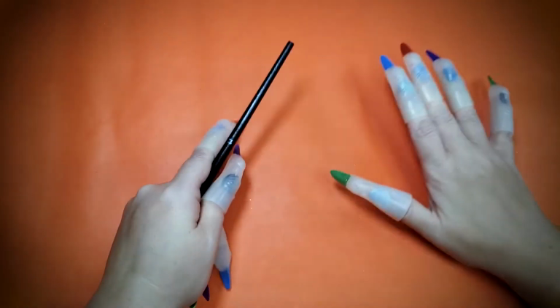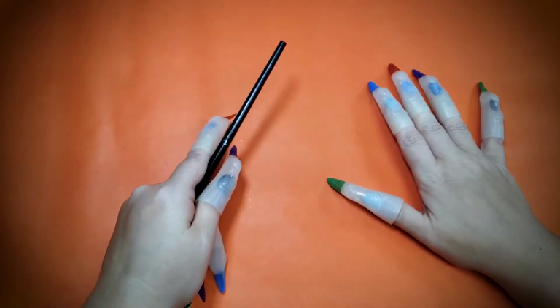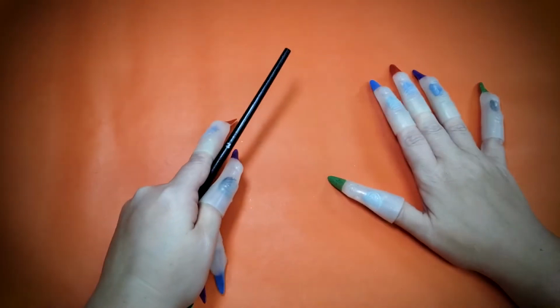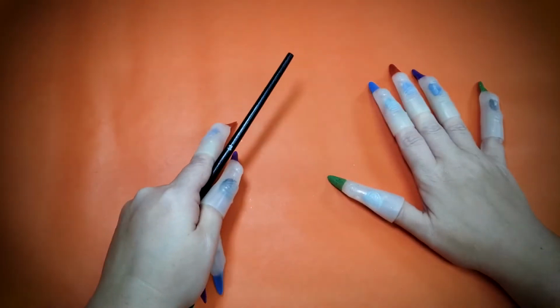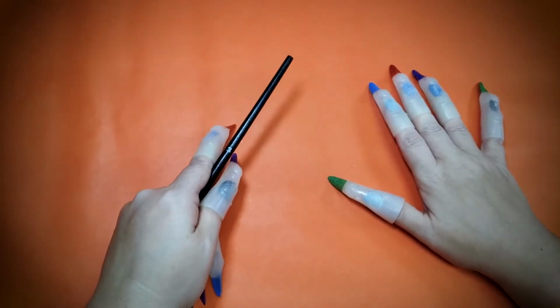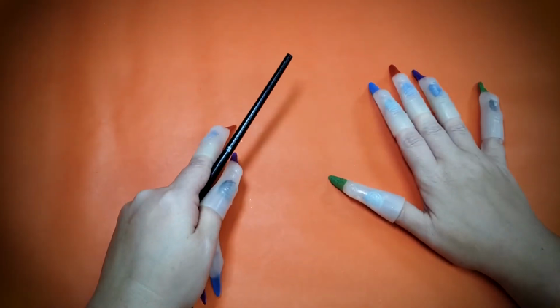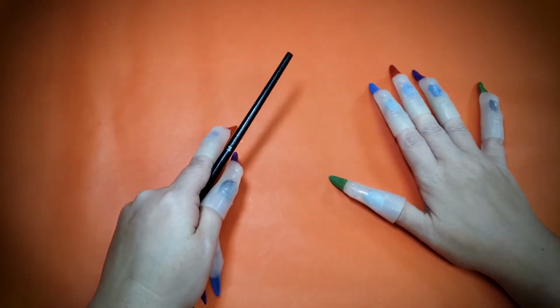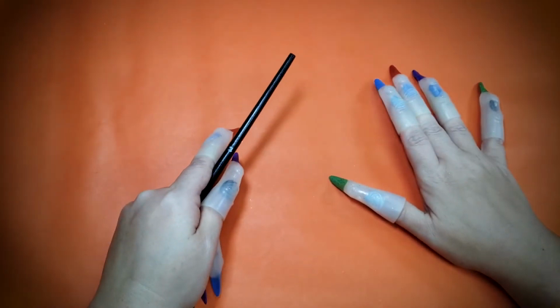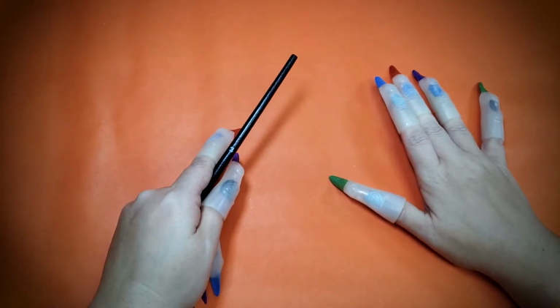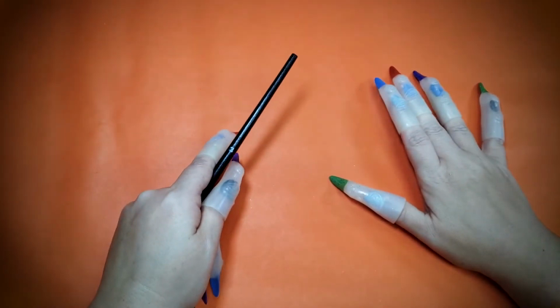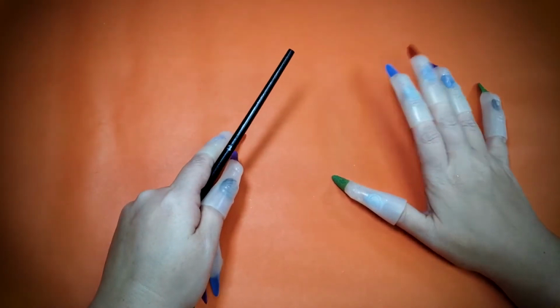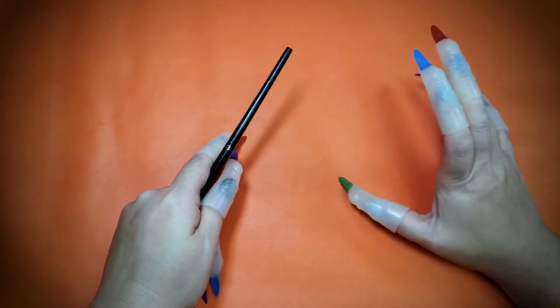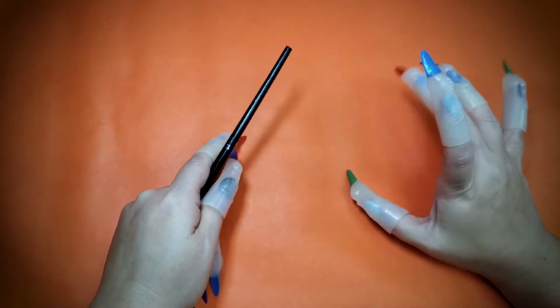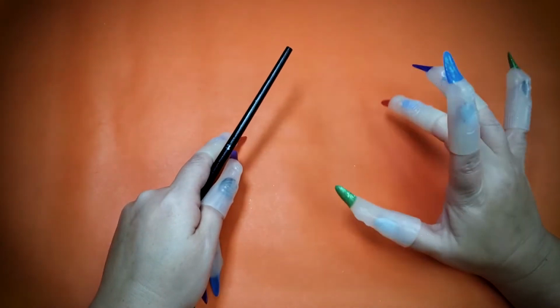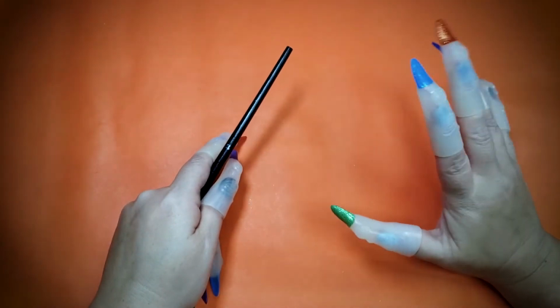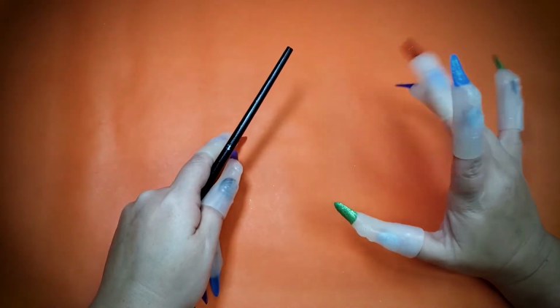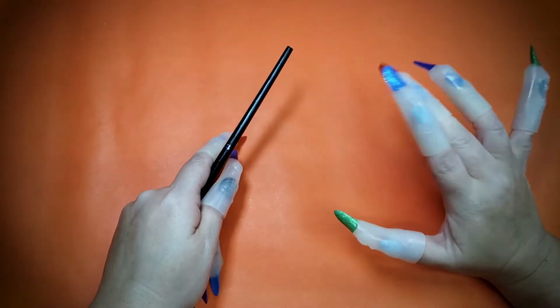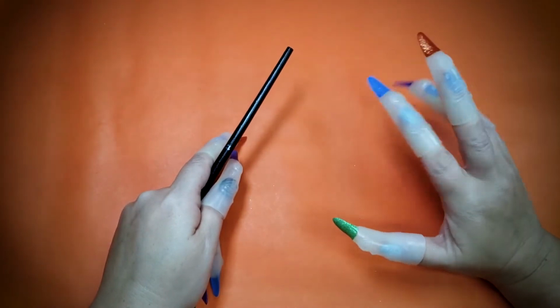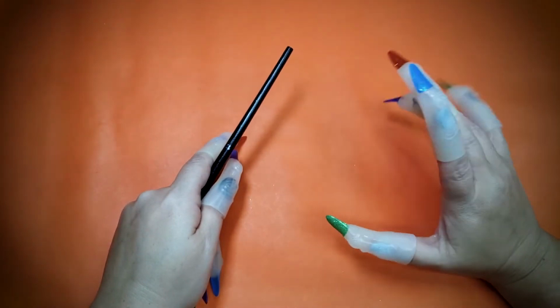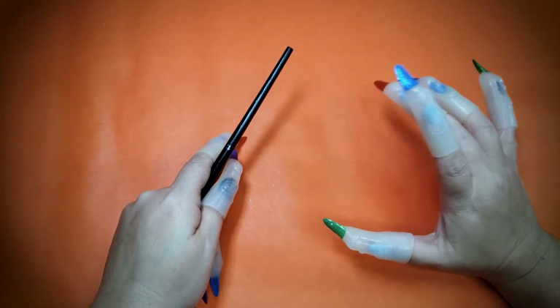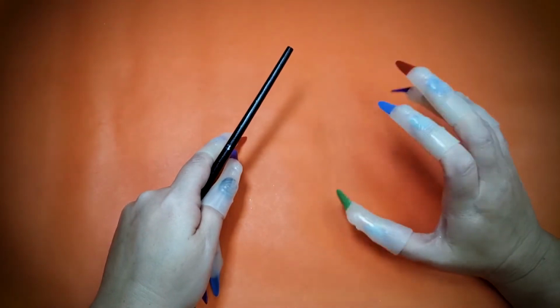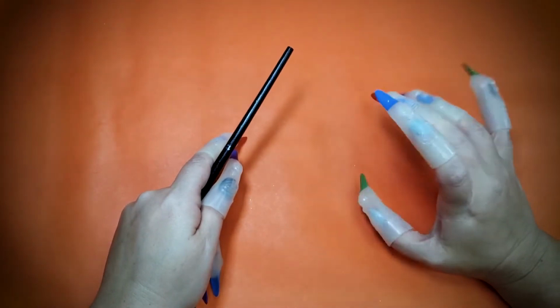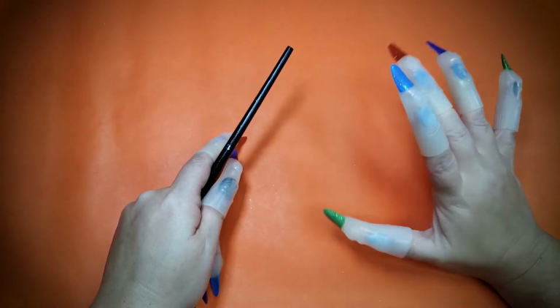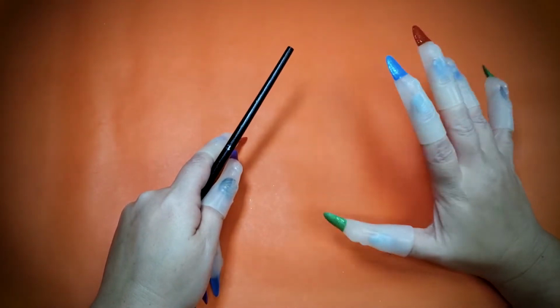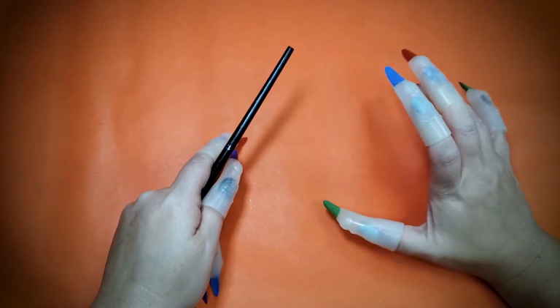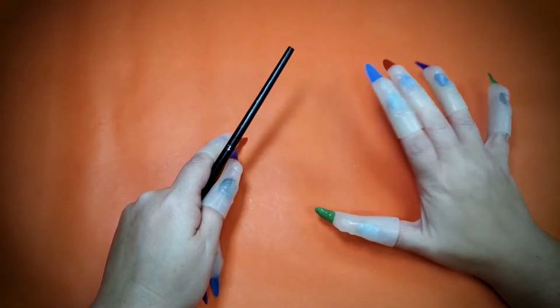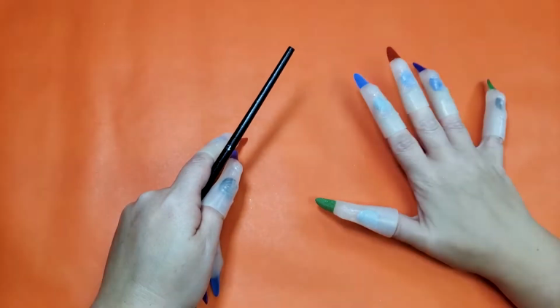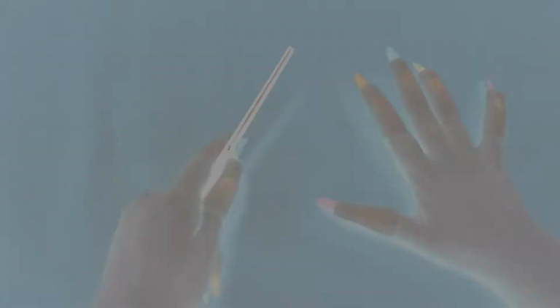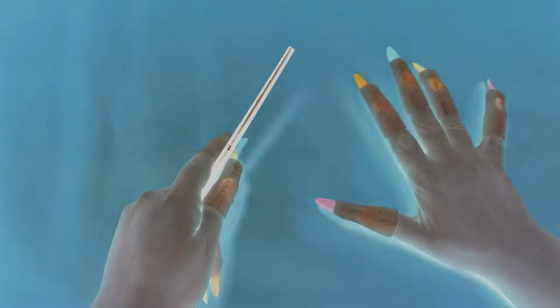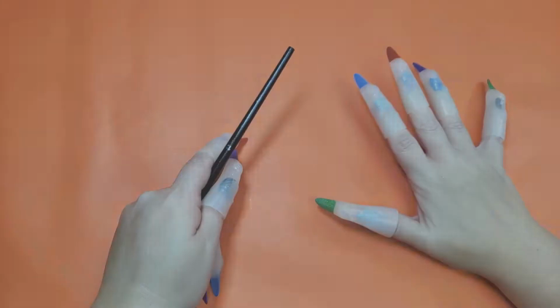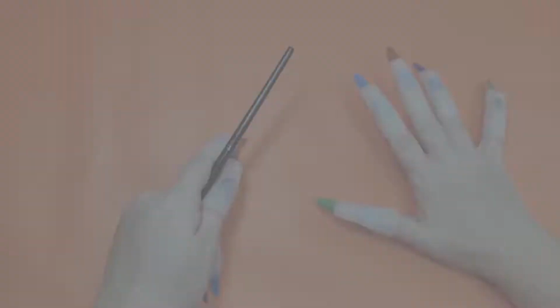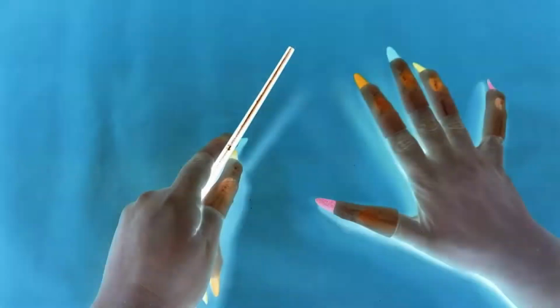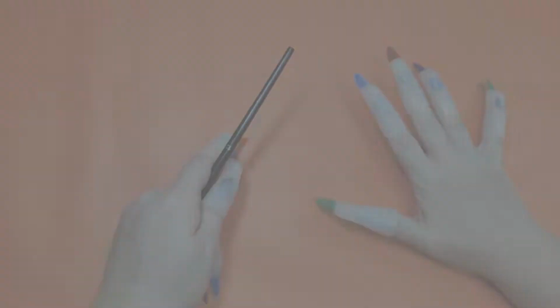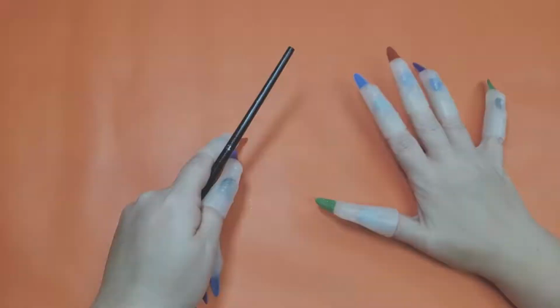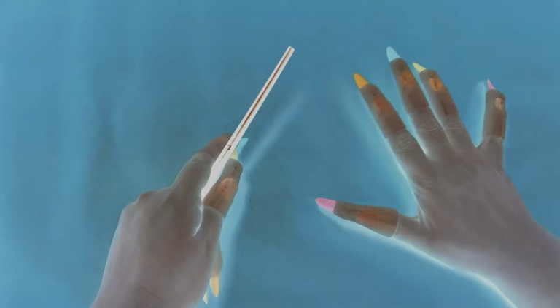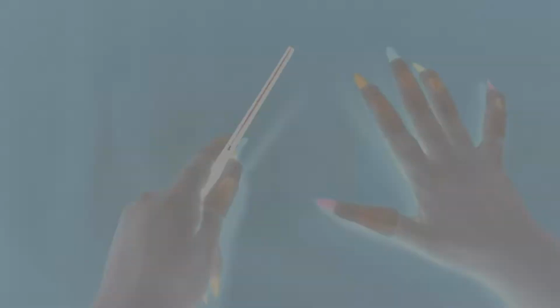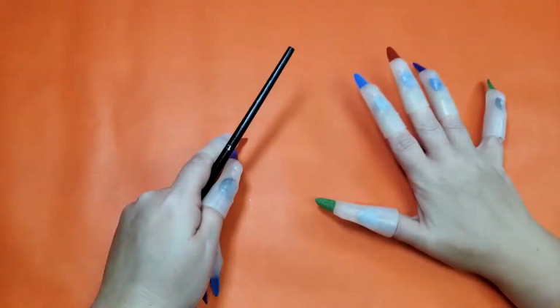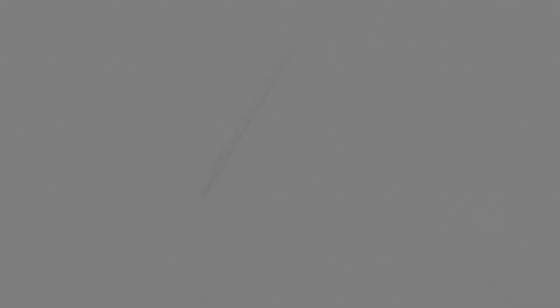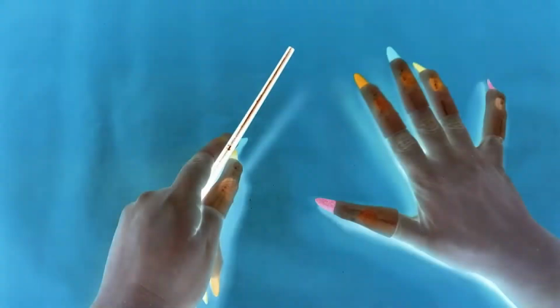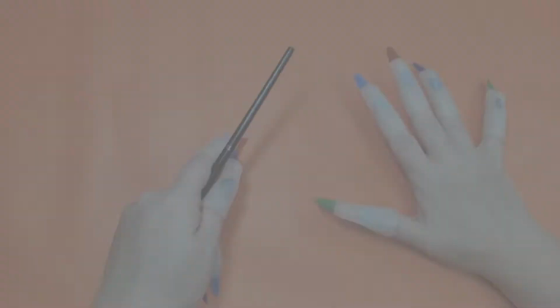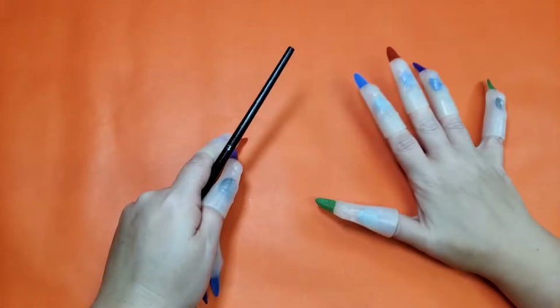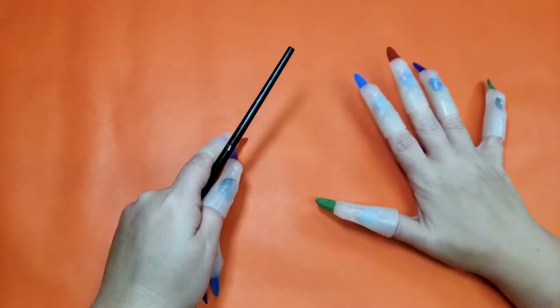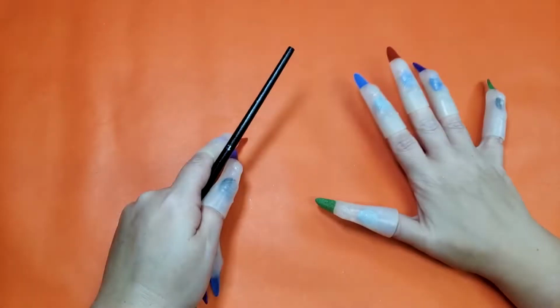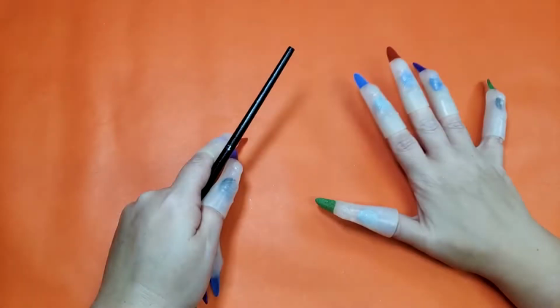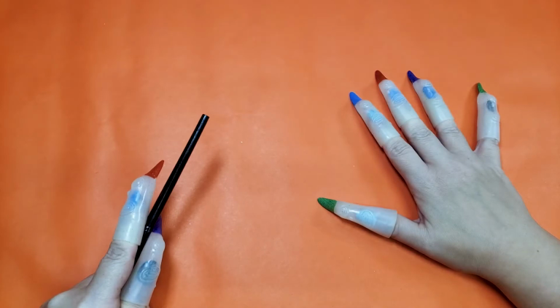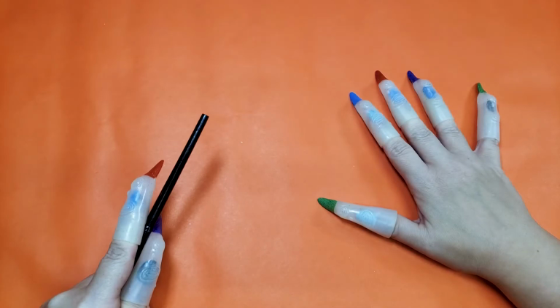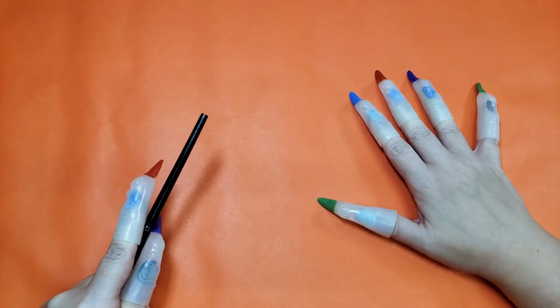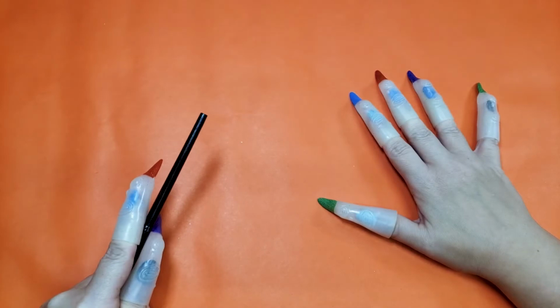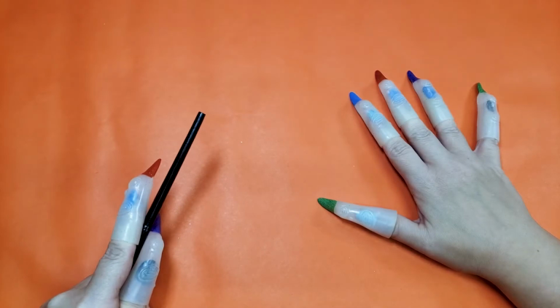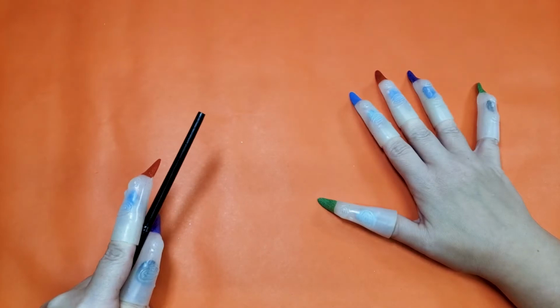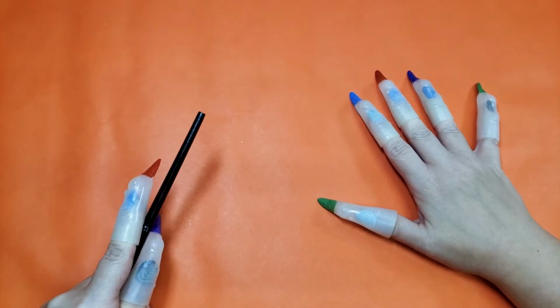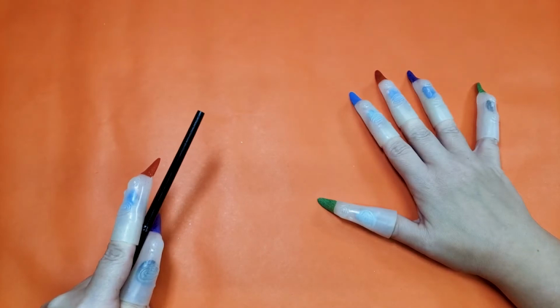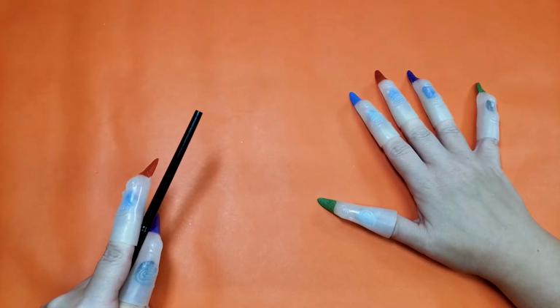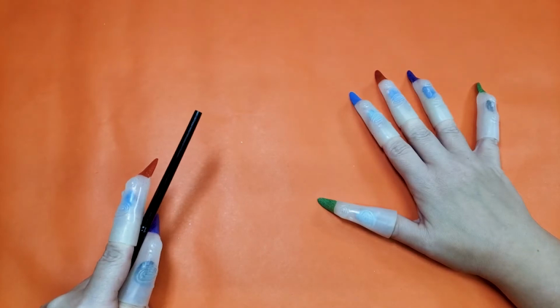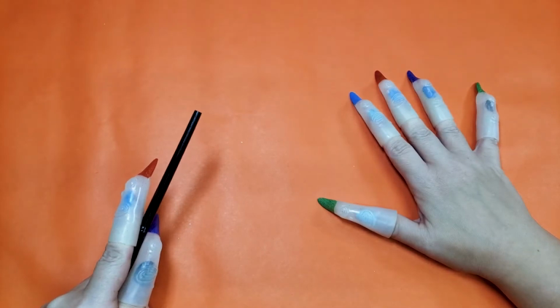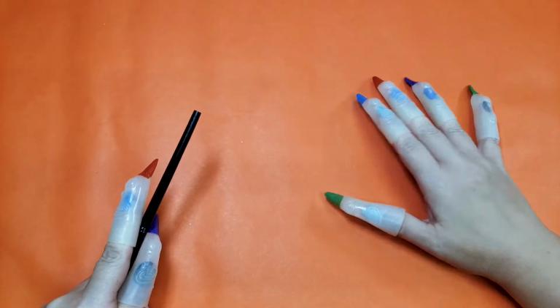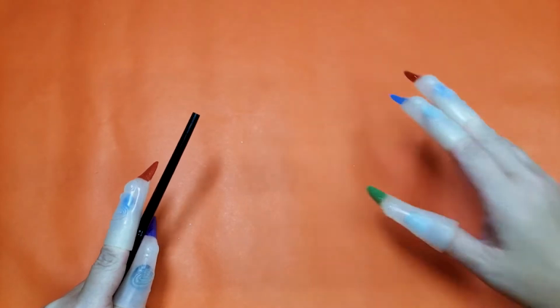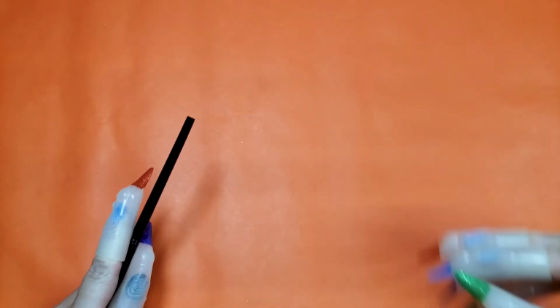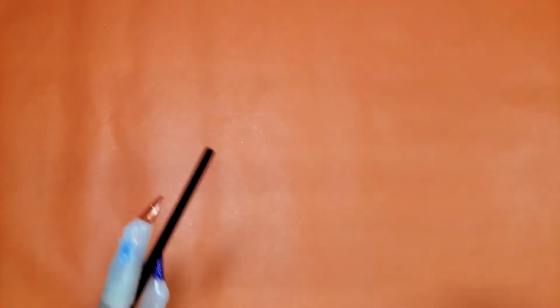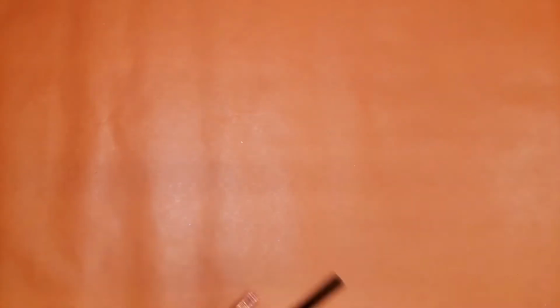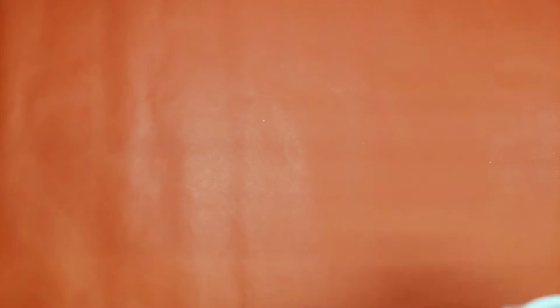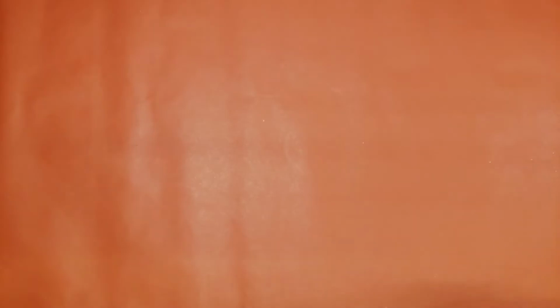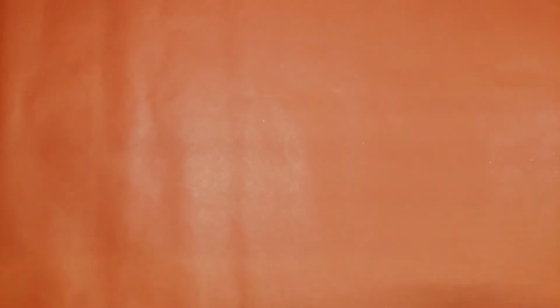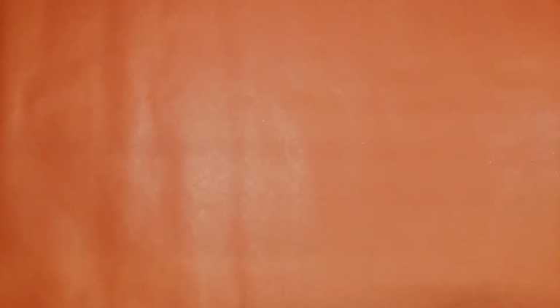Hi friends. It's spooky season. Let's do some Halloween crafts.